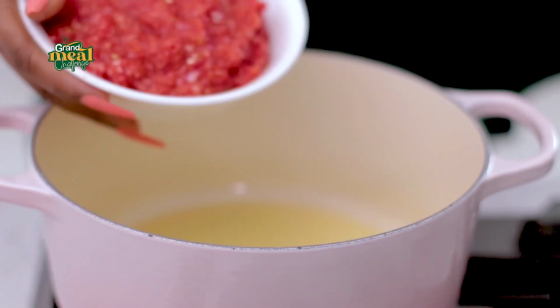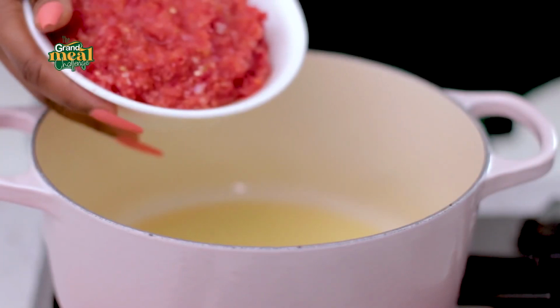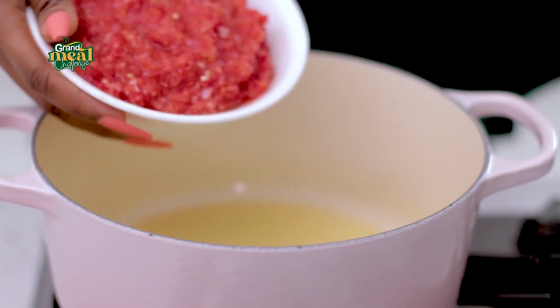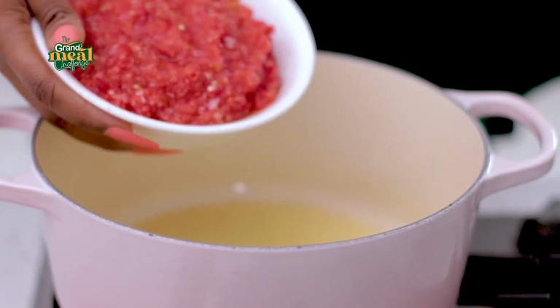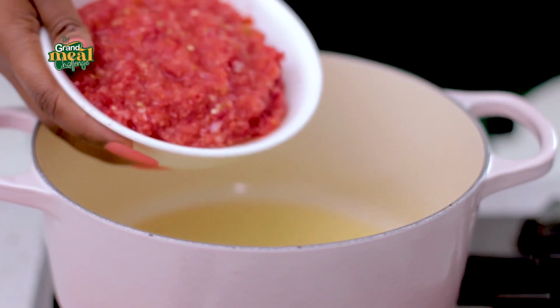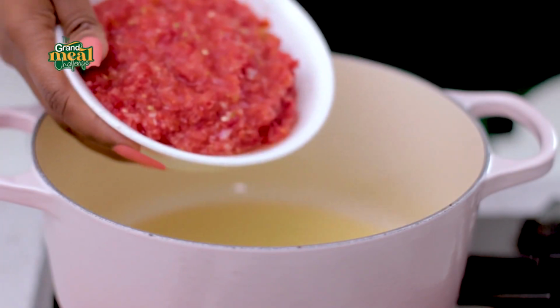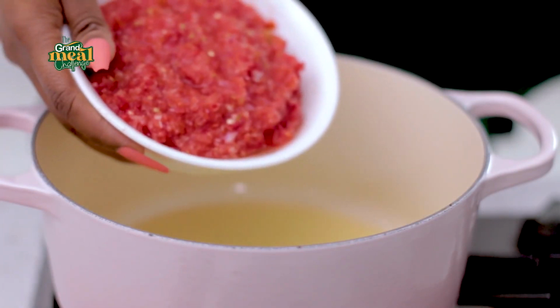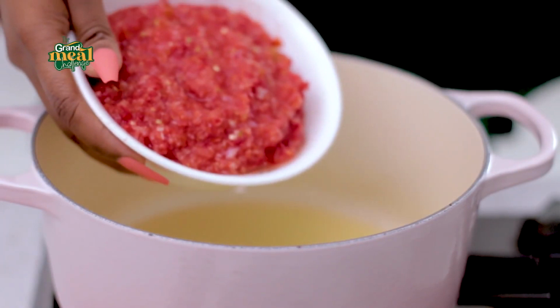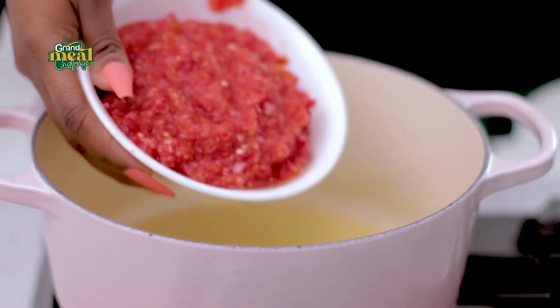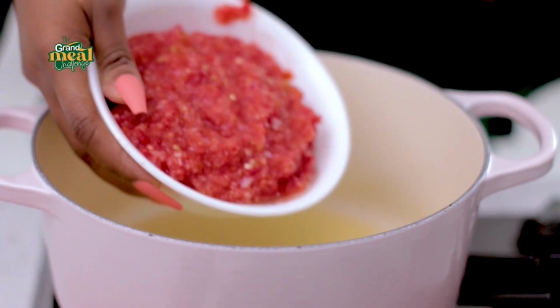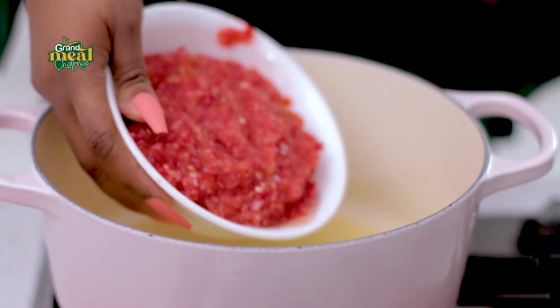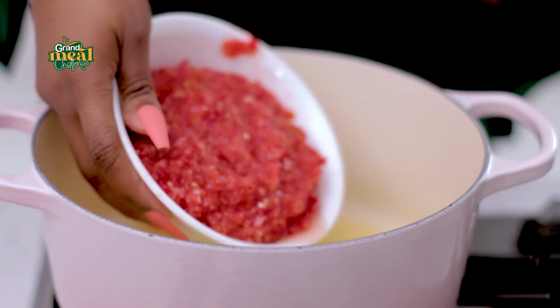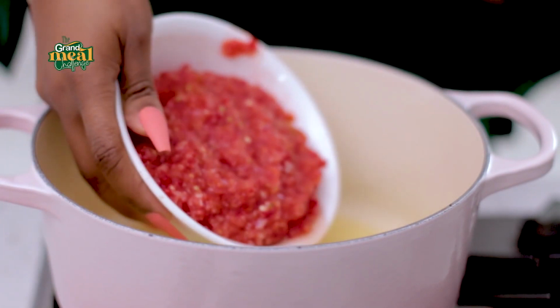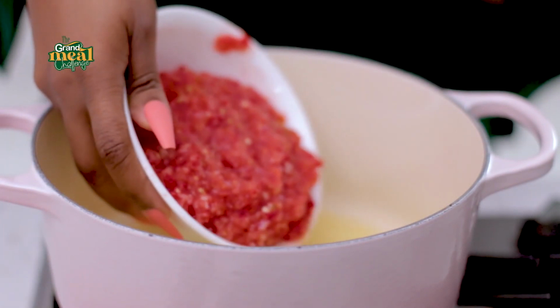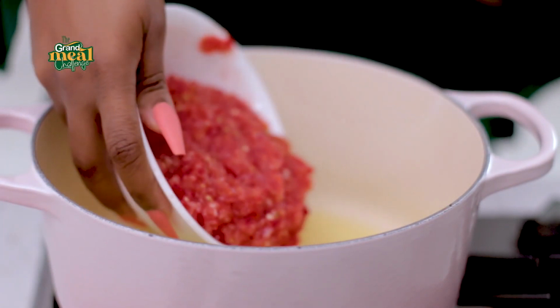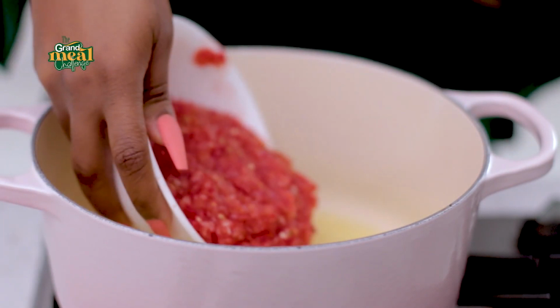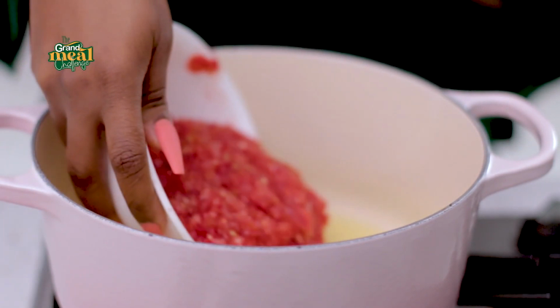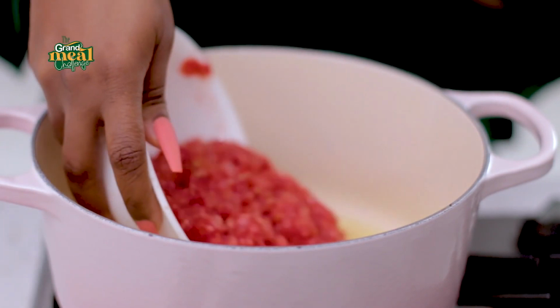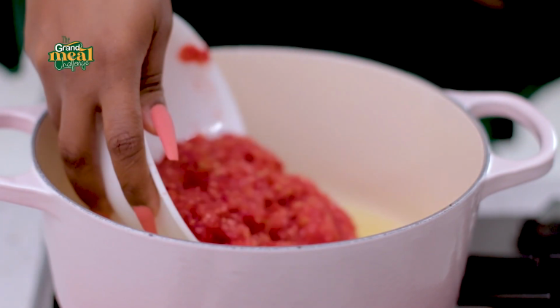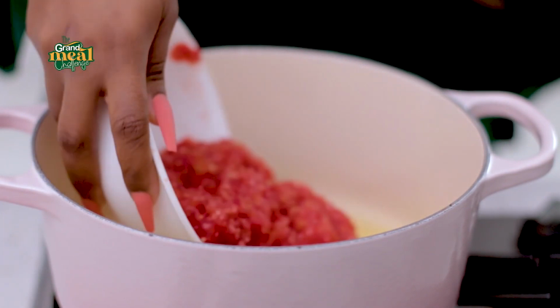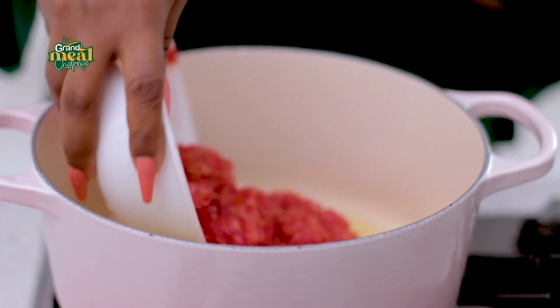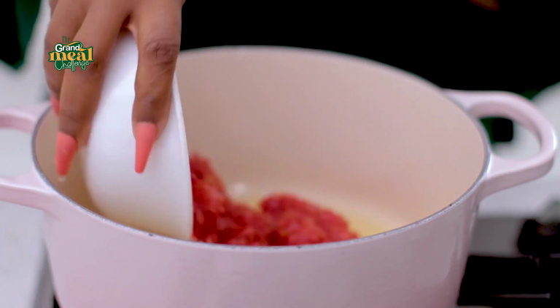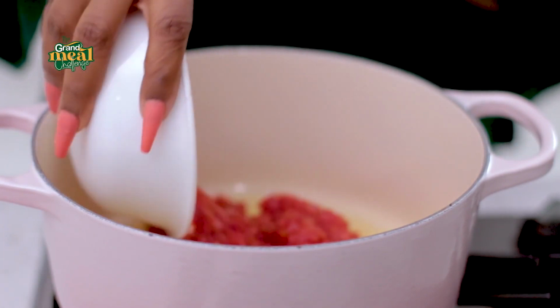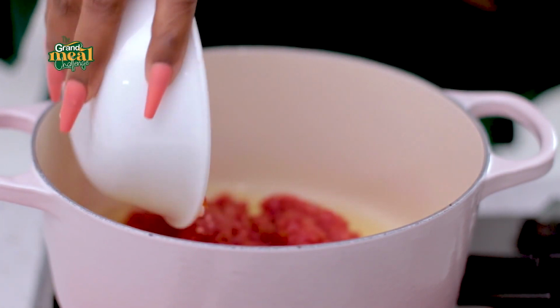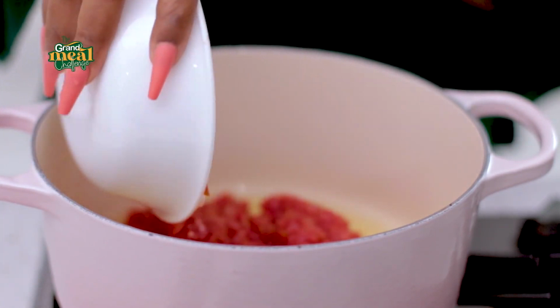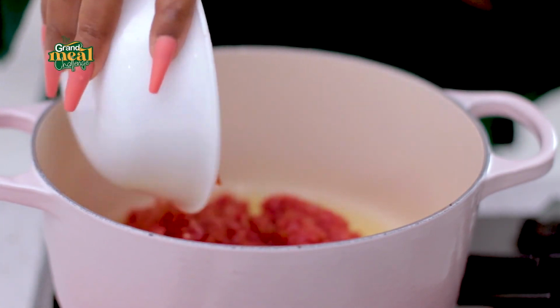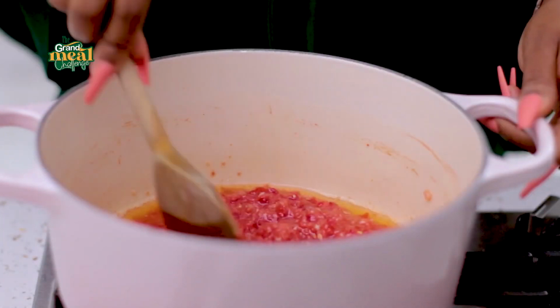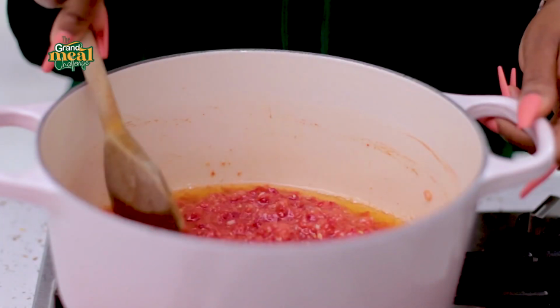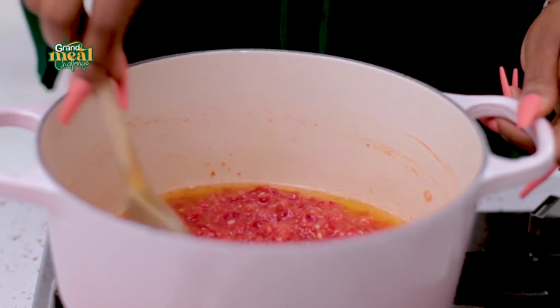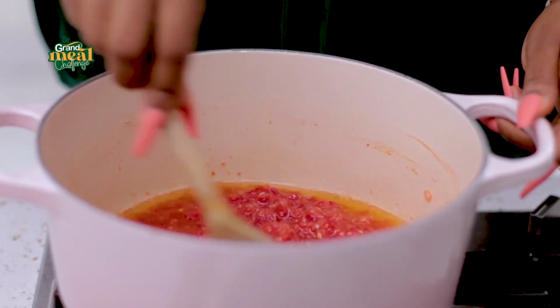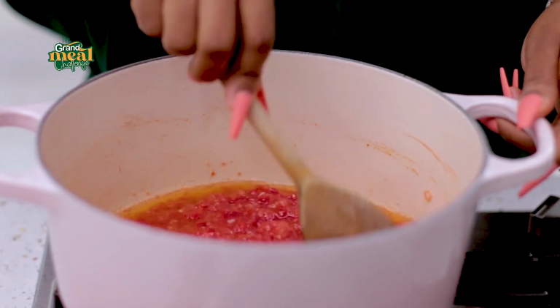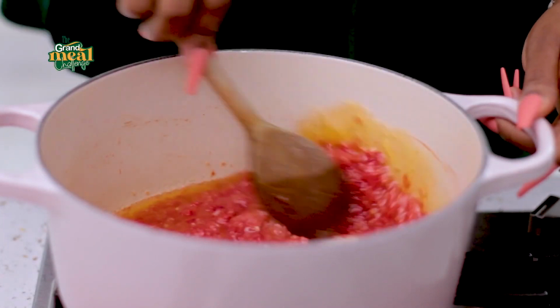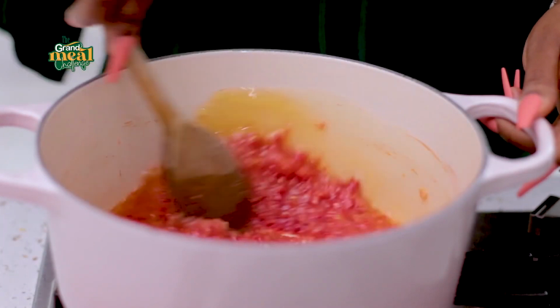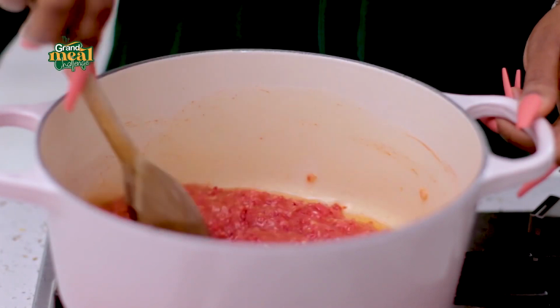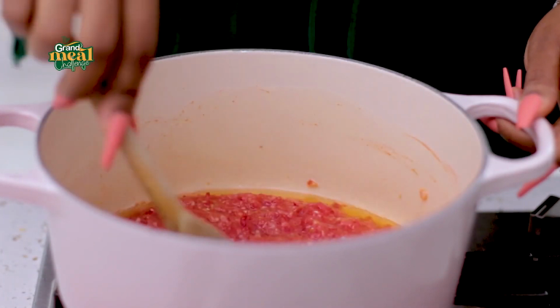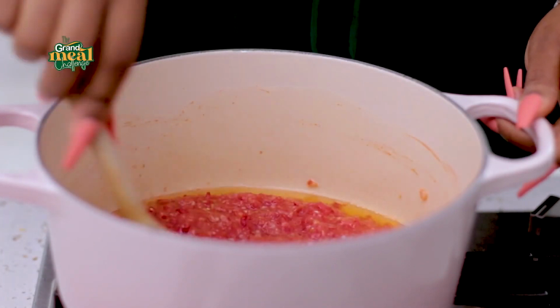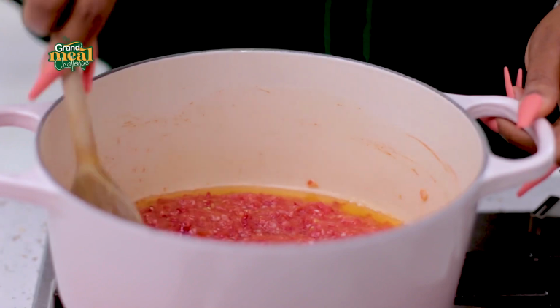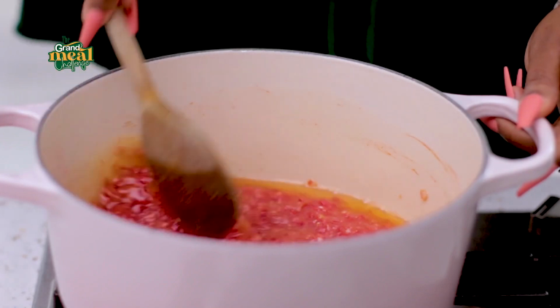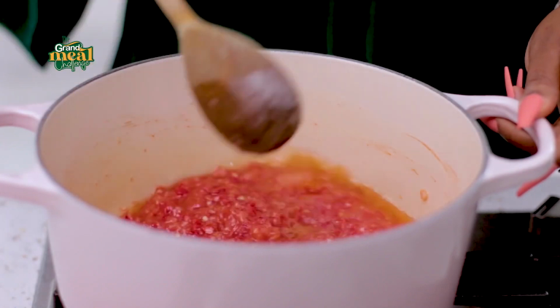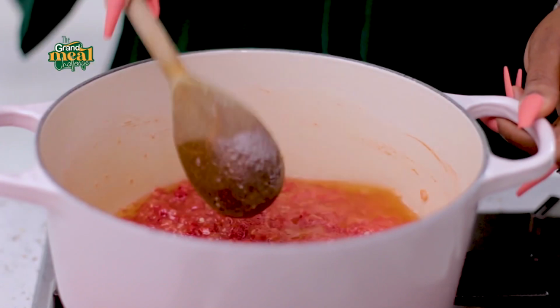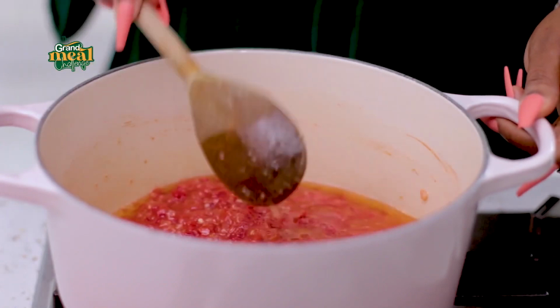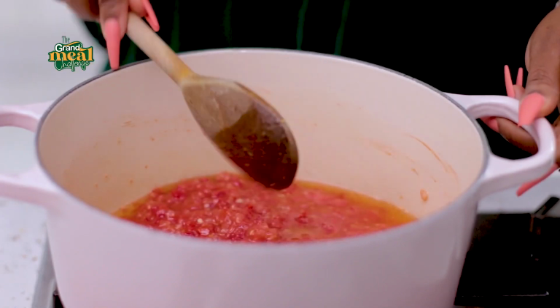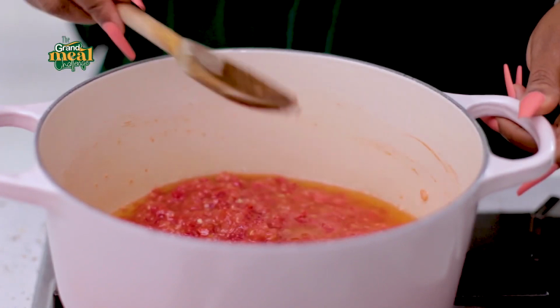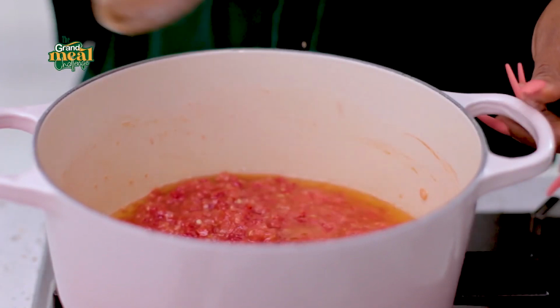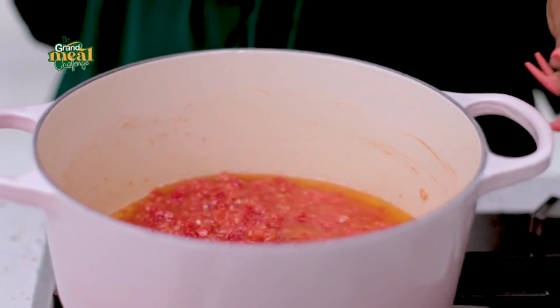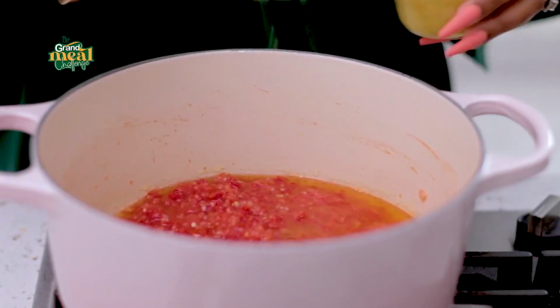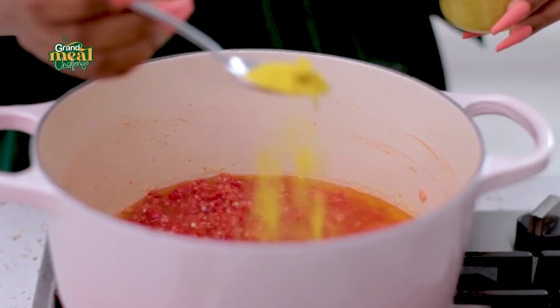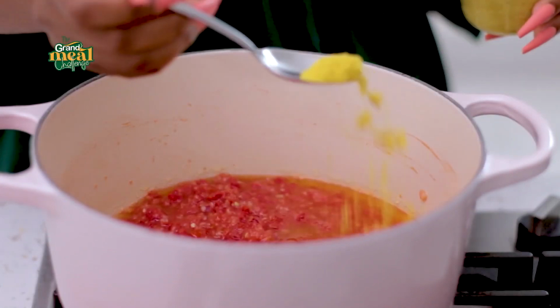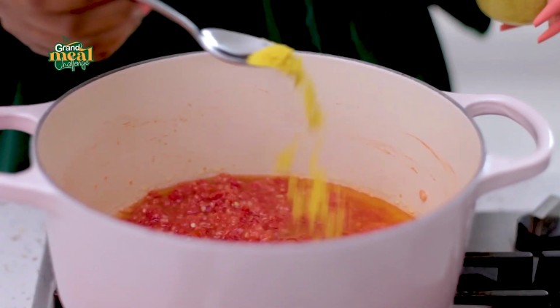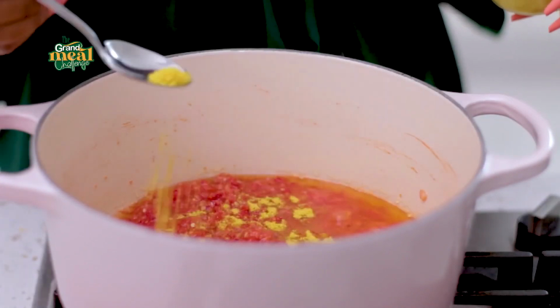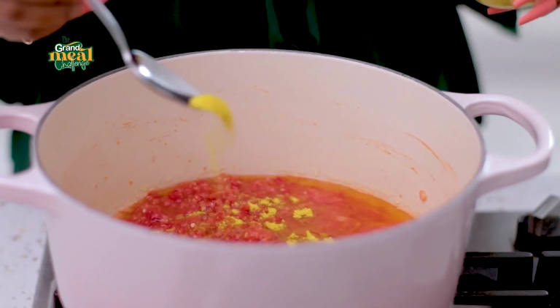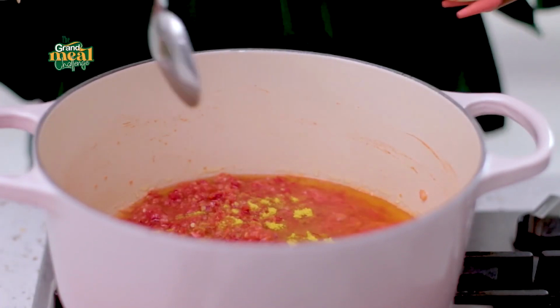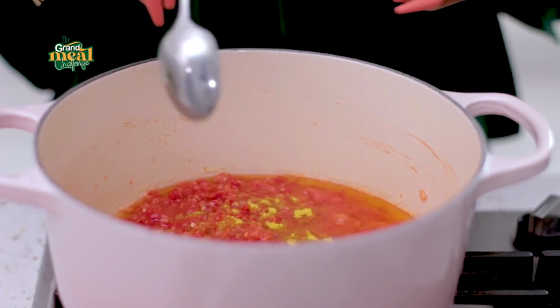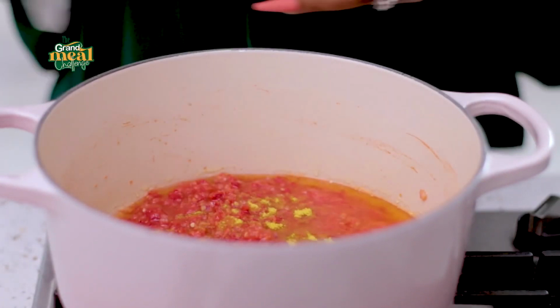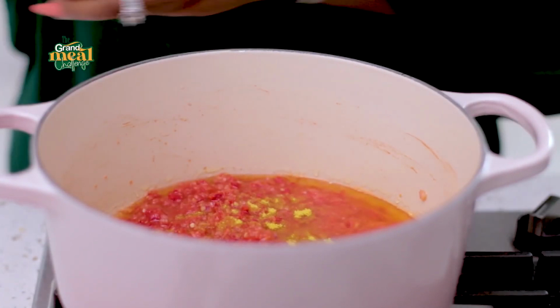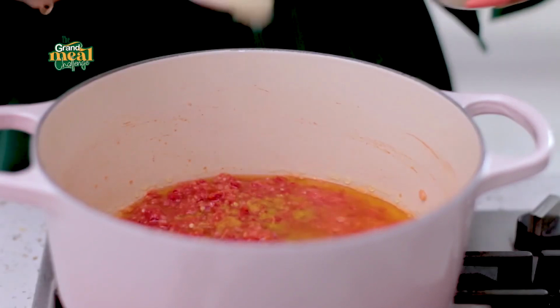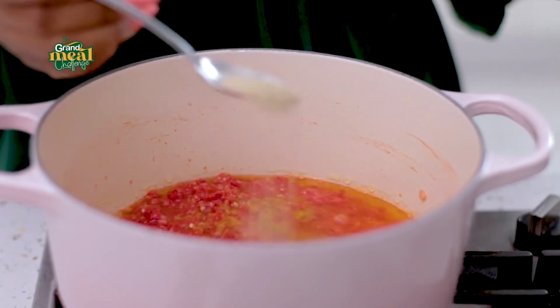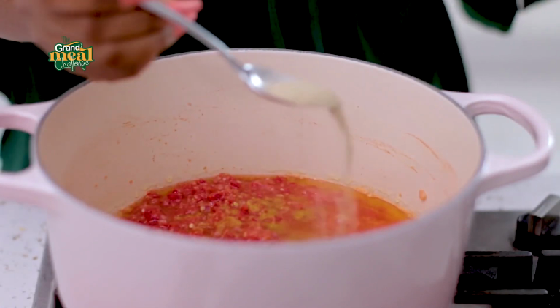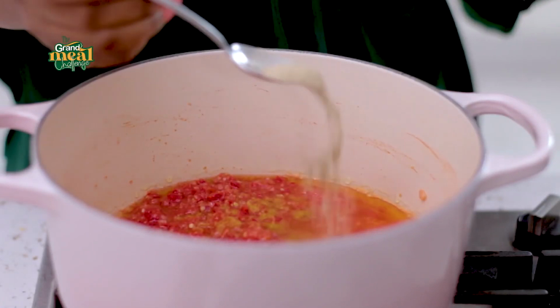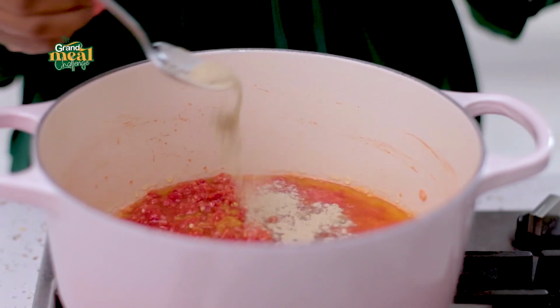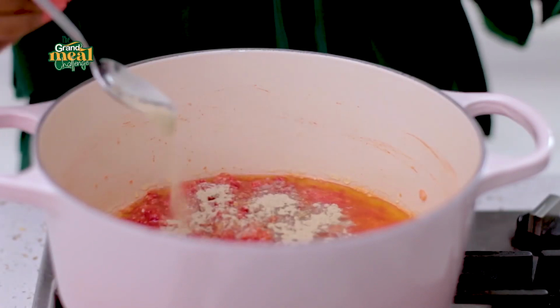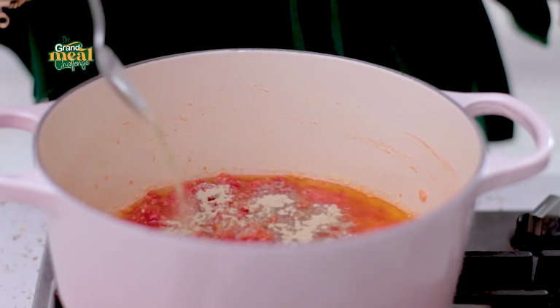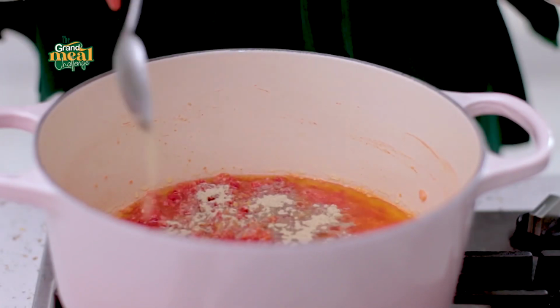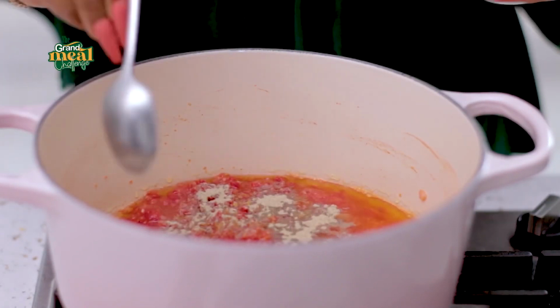I'm going to add in the blended peppers. I'm going to add some seasoning as well.